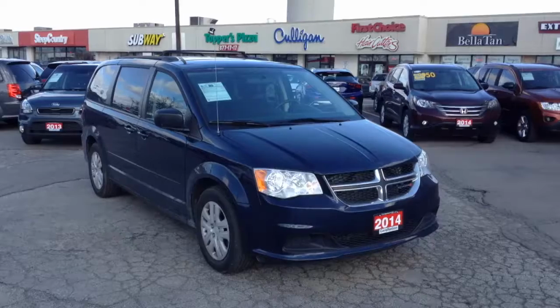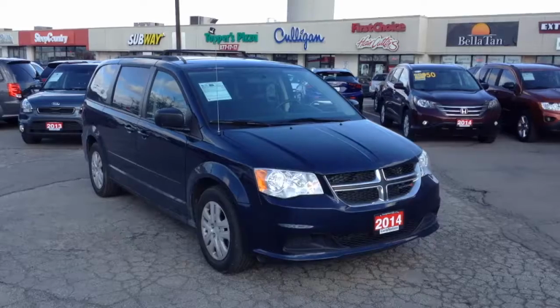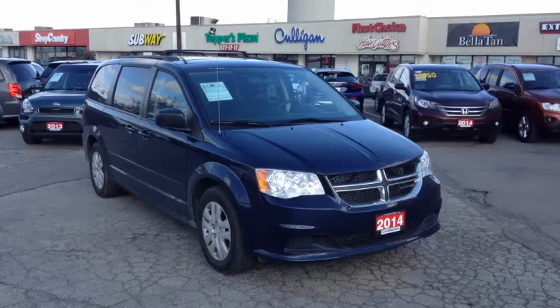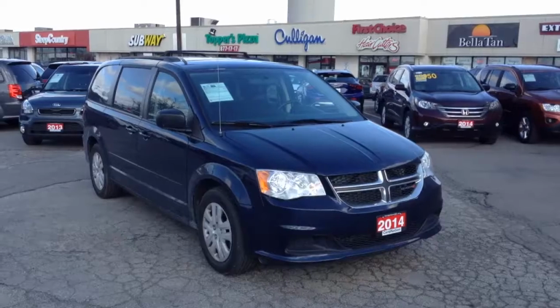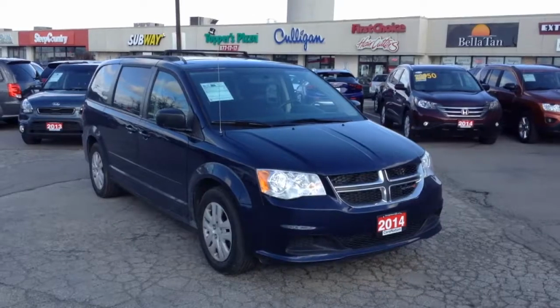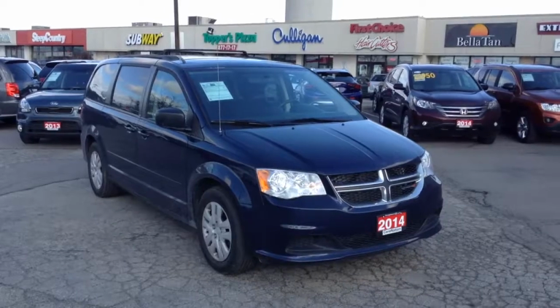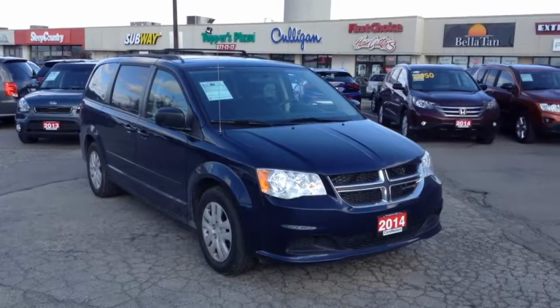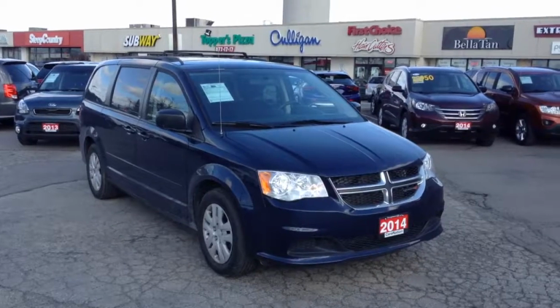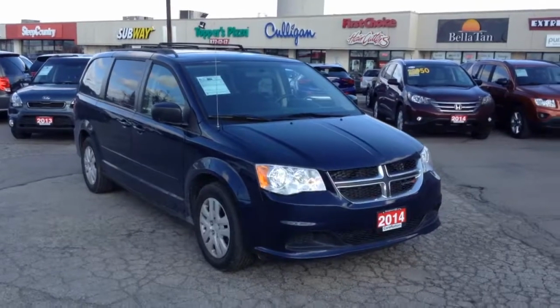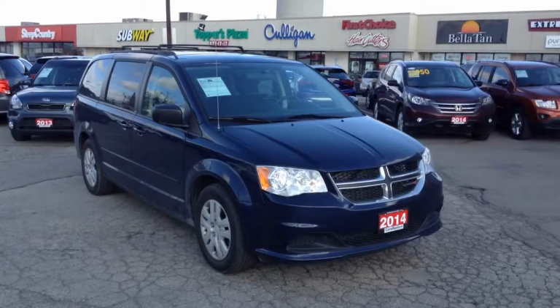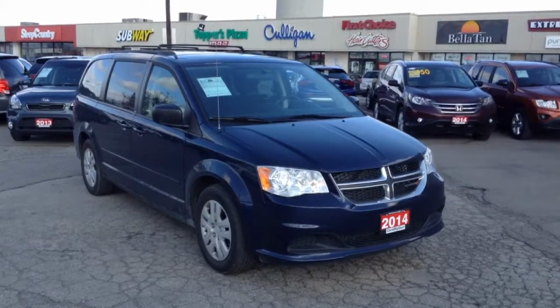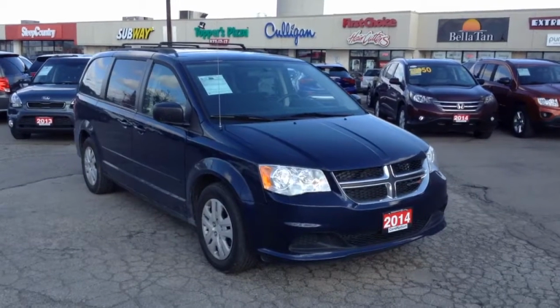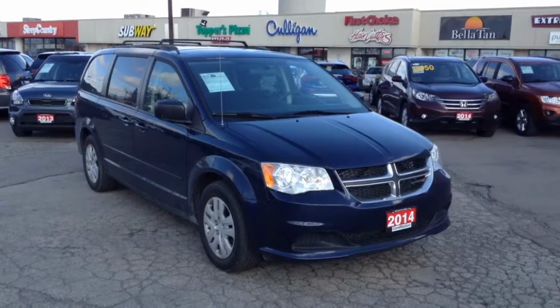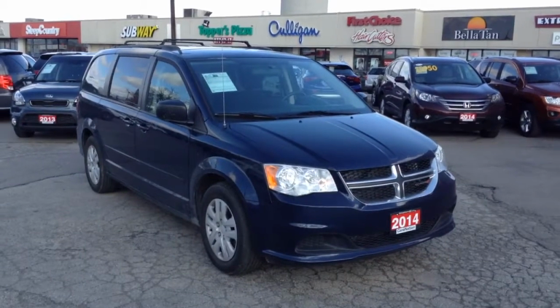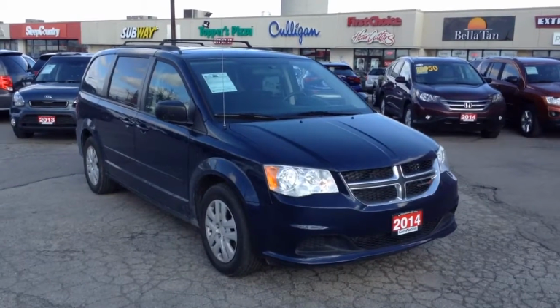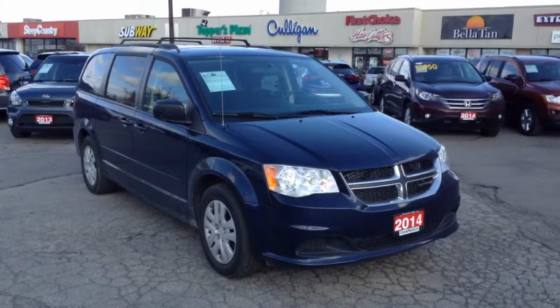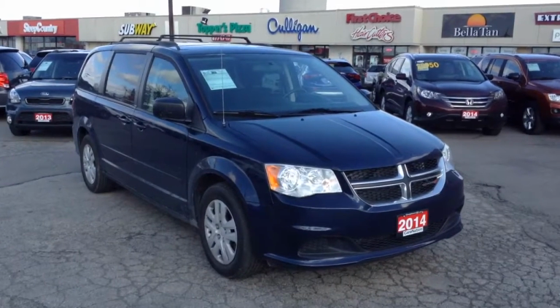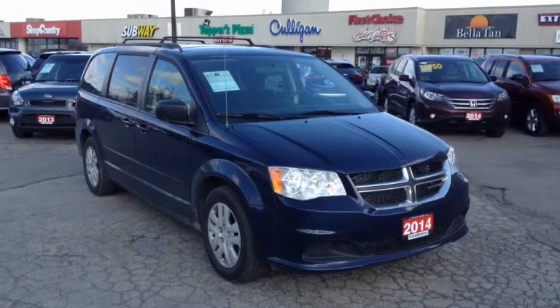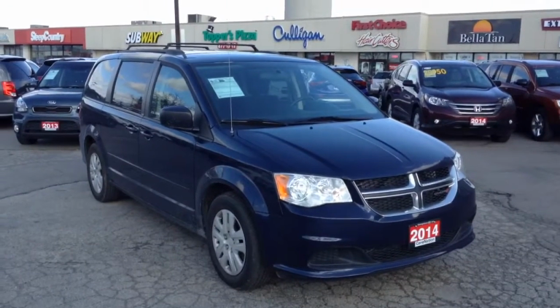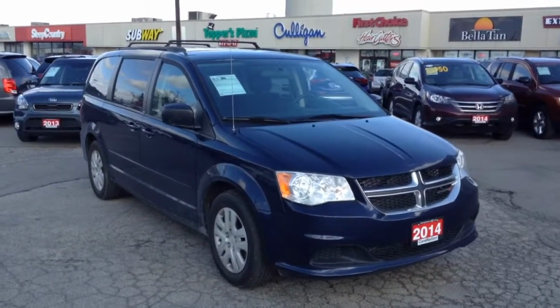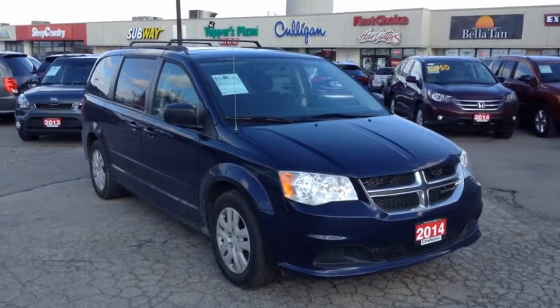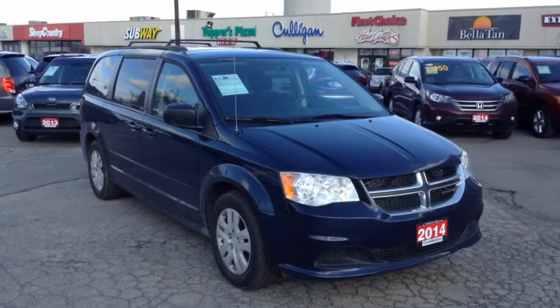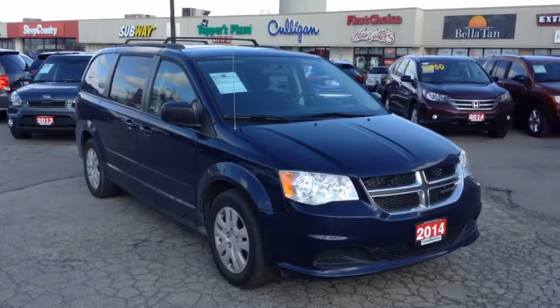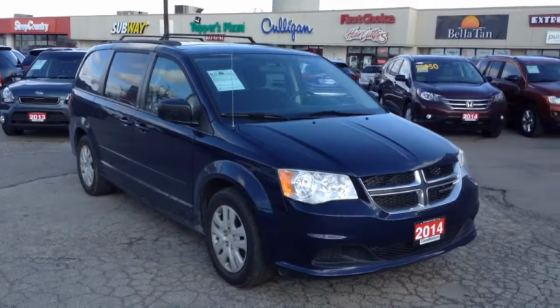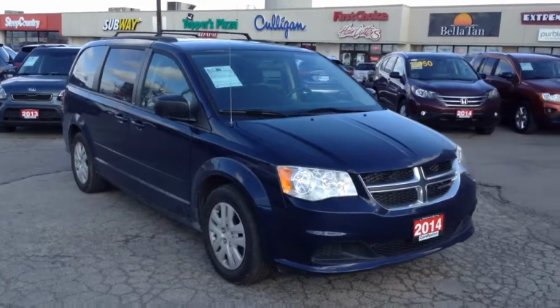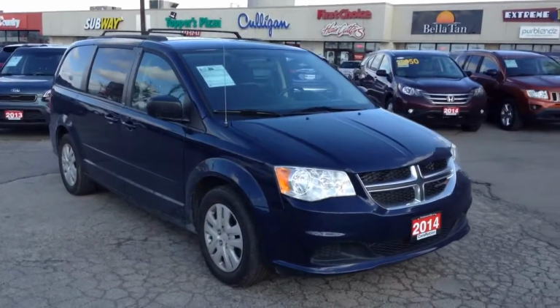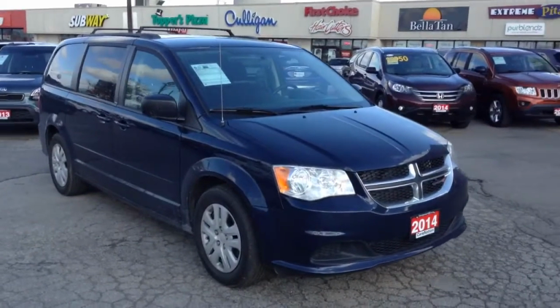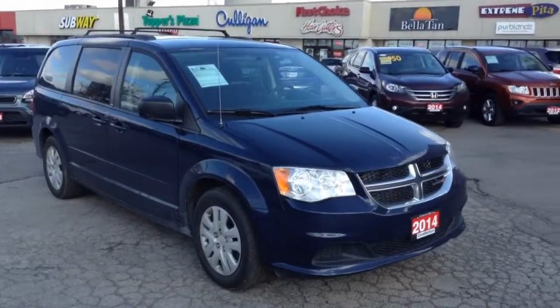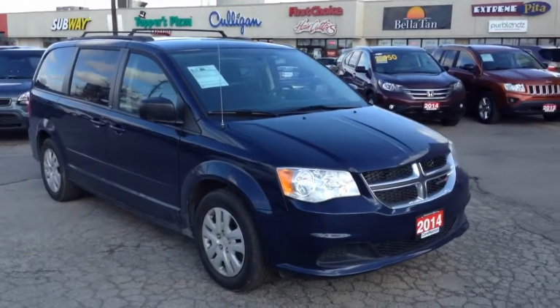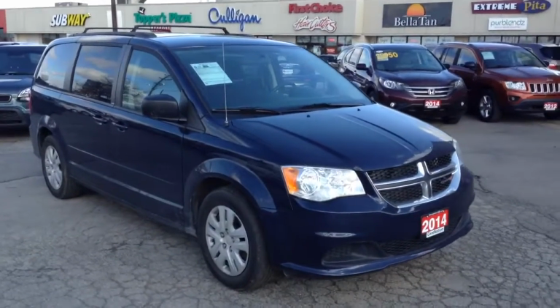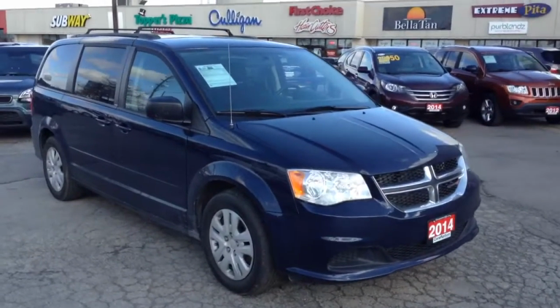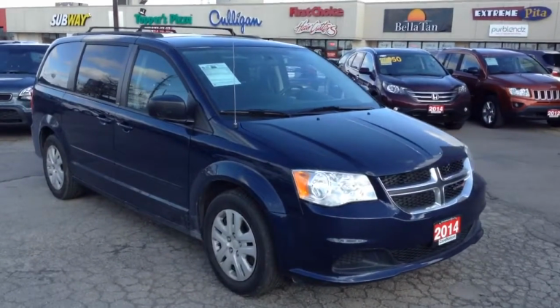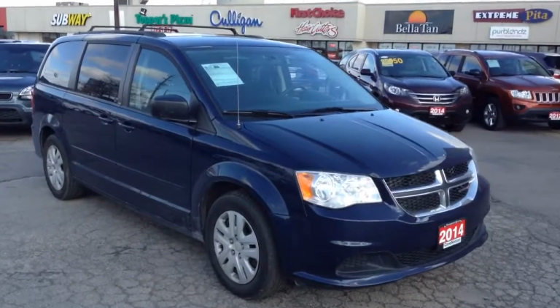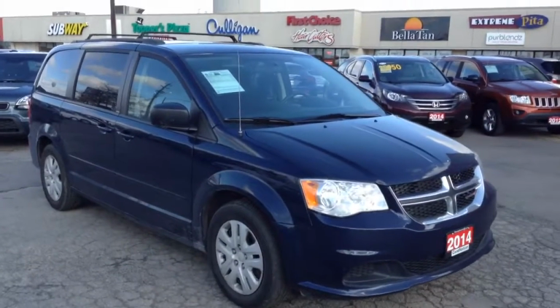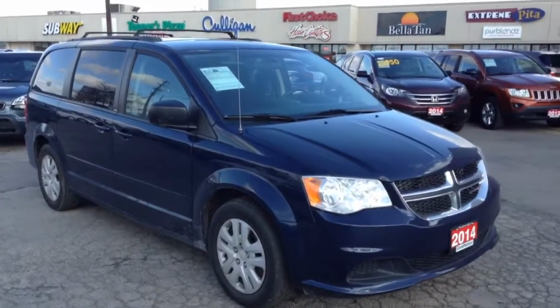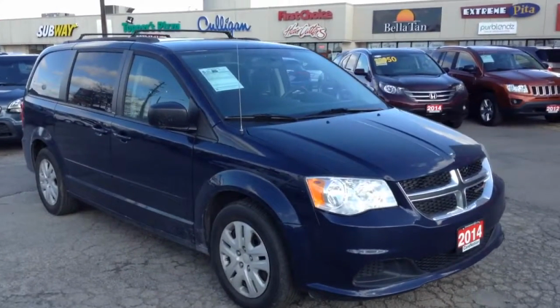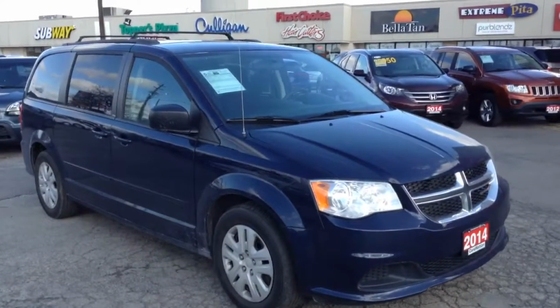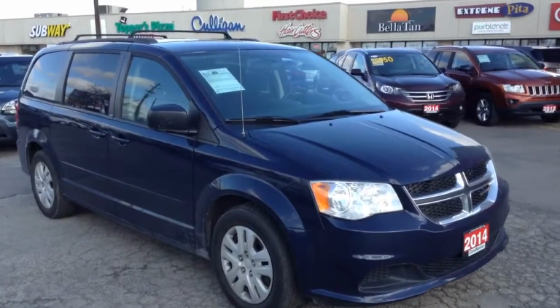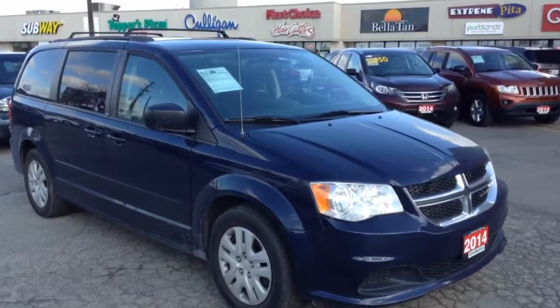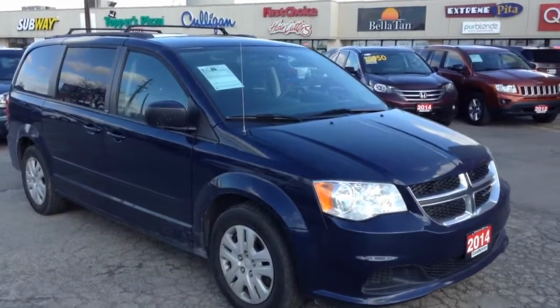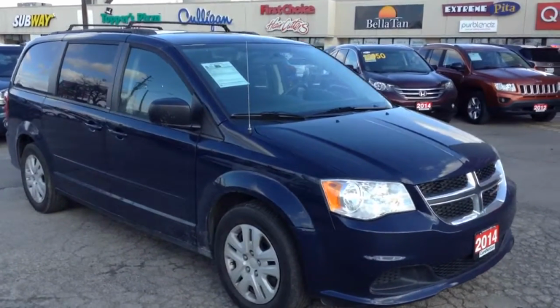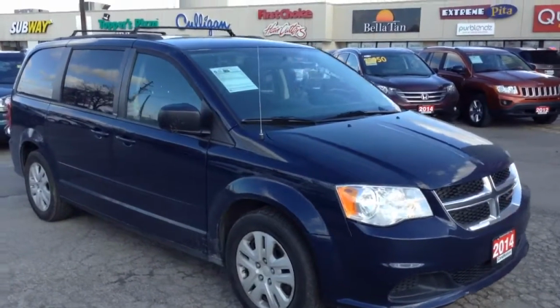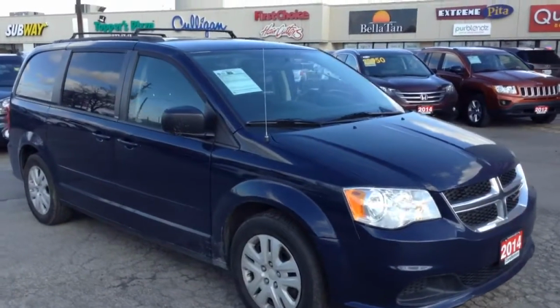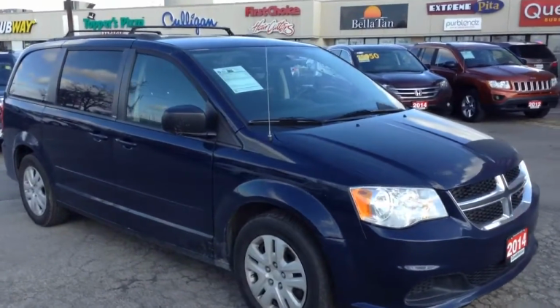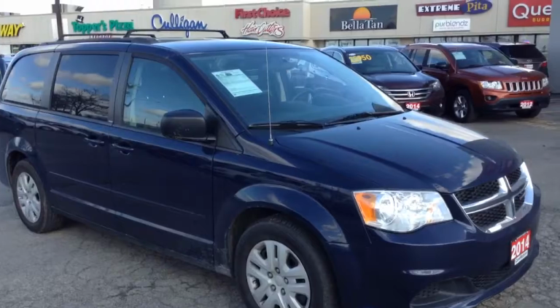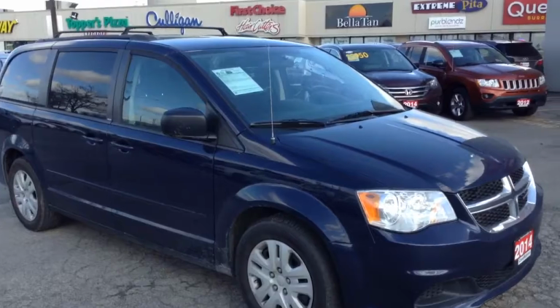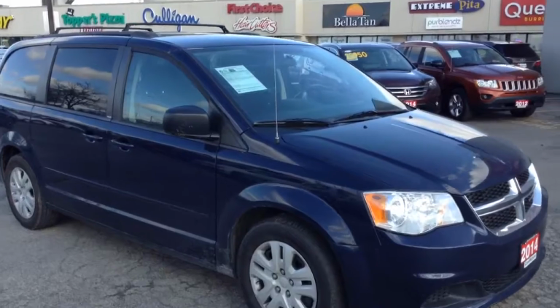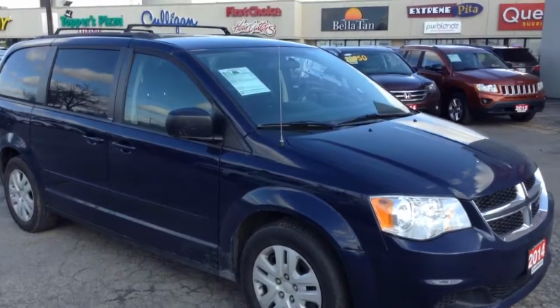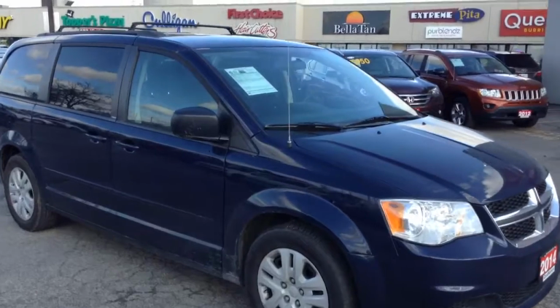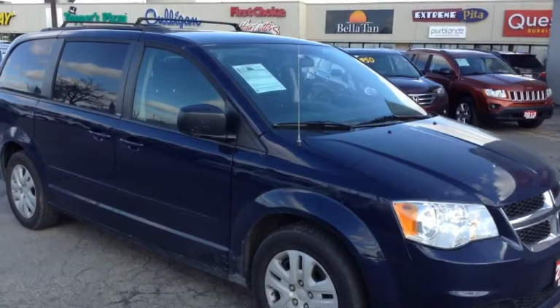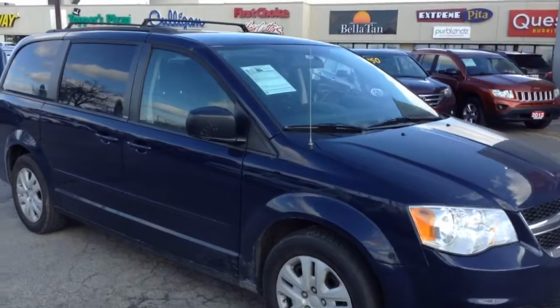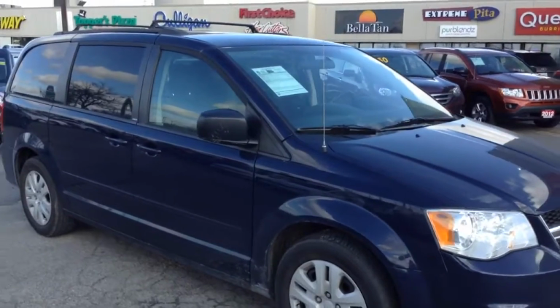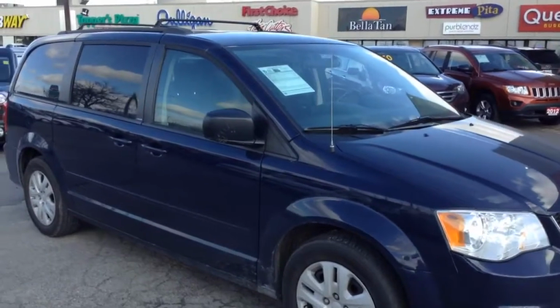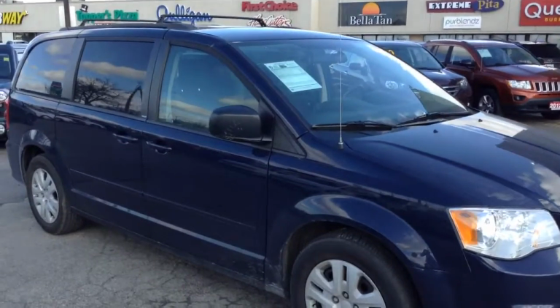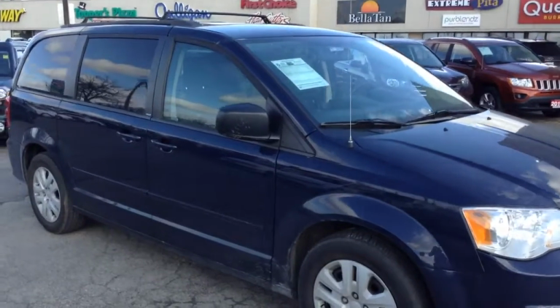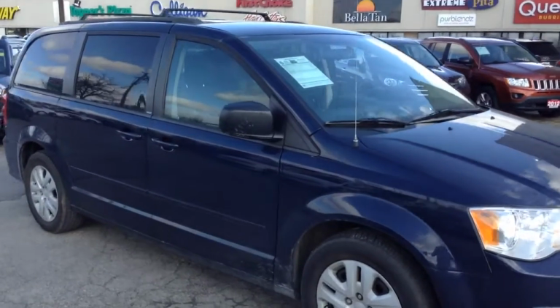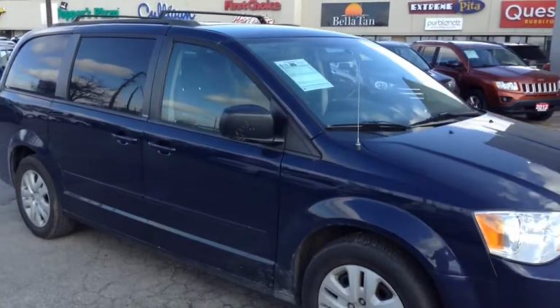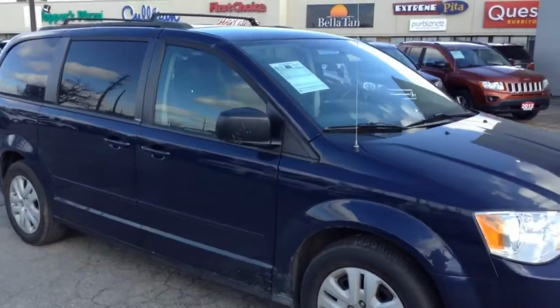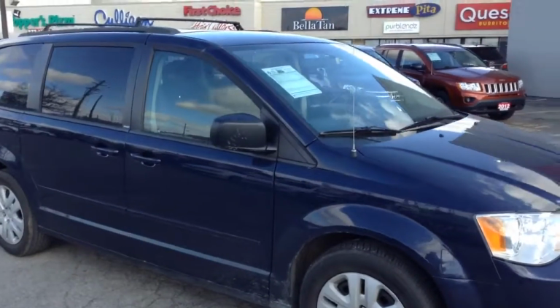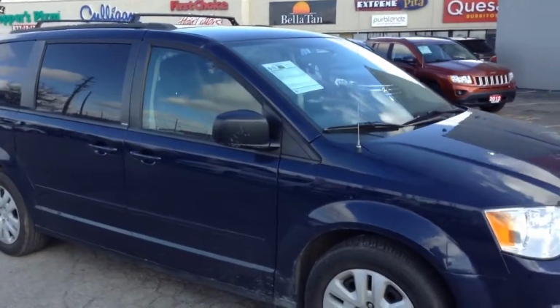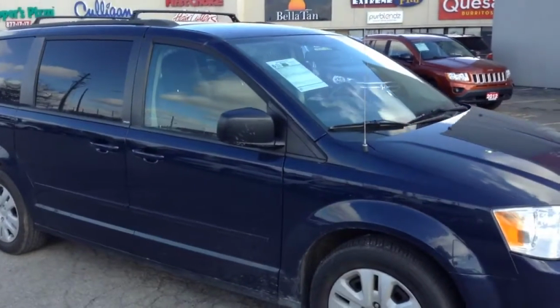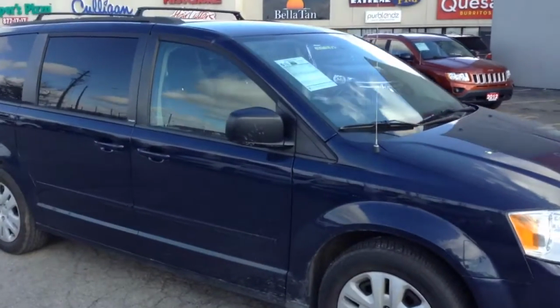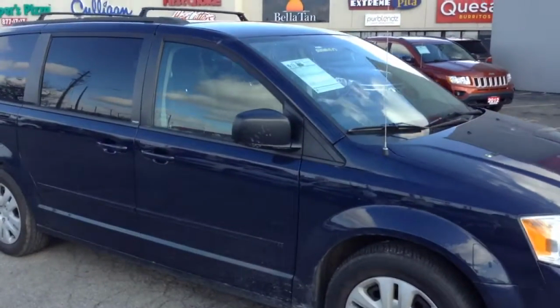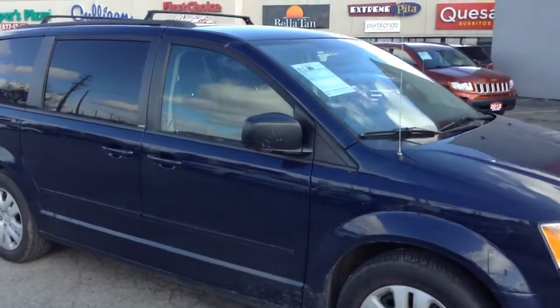Good morning Rob and welcome to Monday morning here at Georgetown Kia. Thank you very much for your inquiry on our 2014 Dodge Caravan.